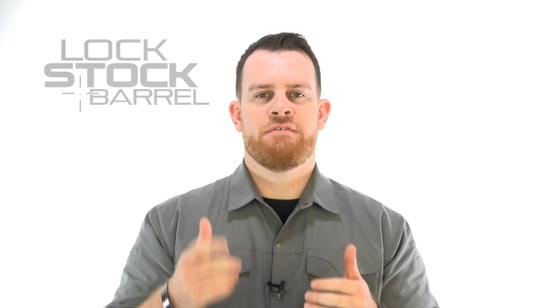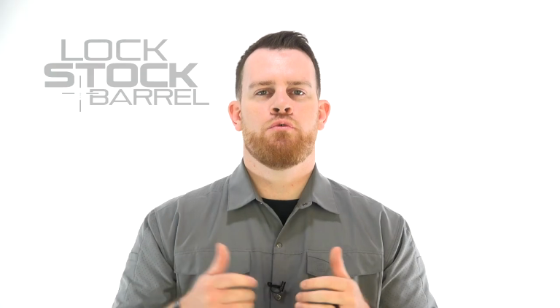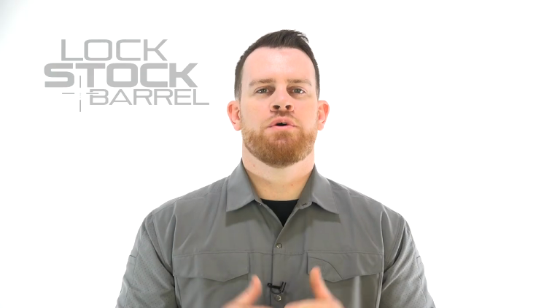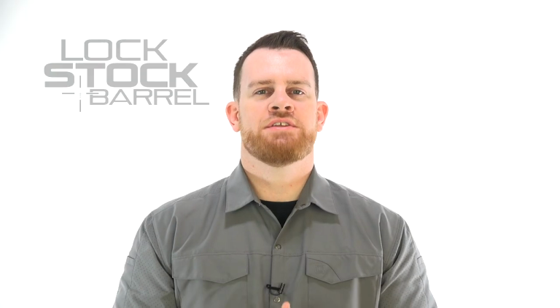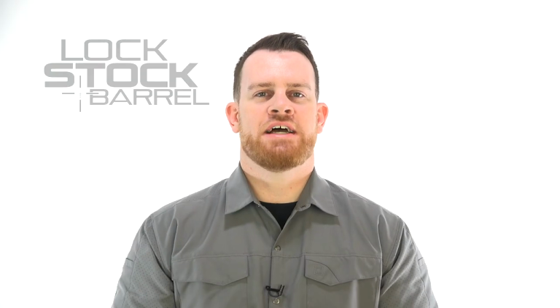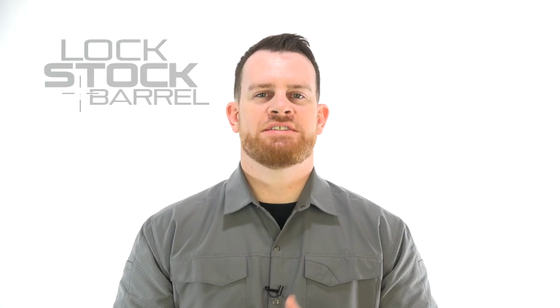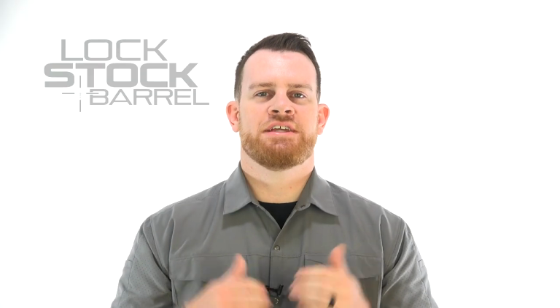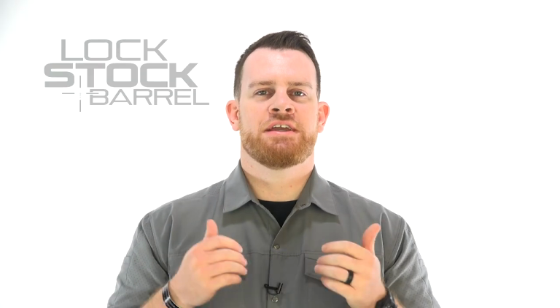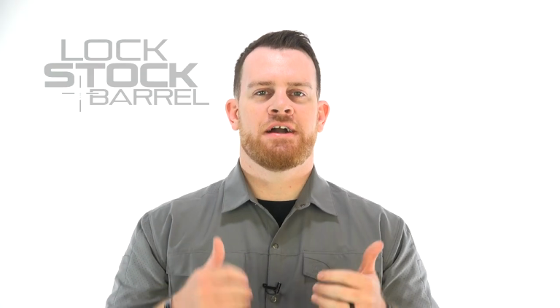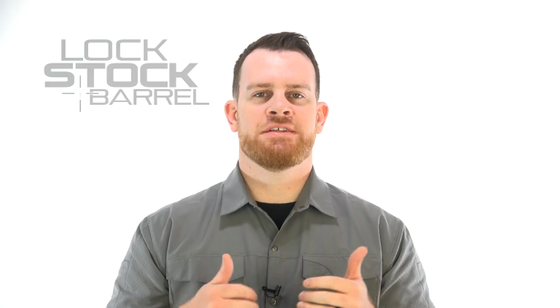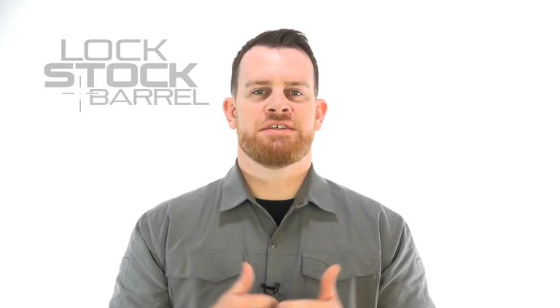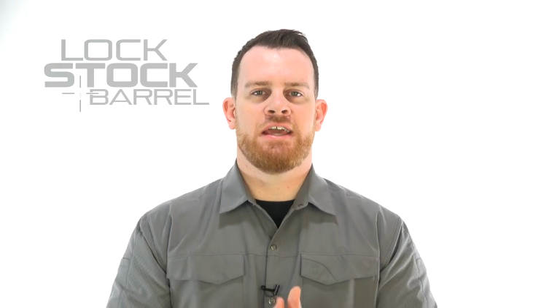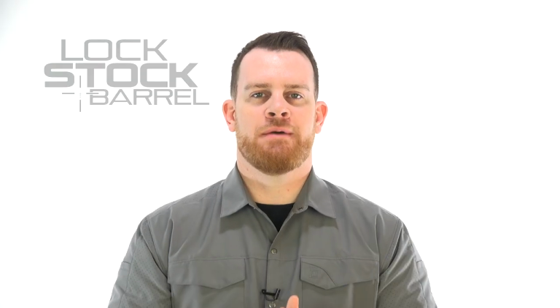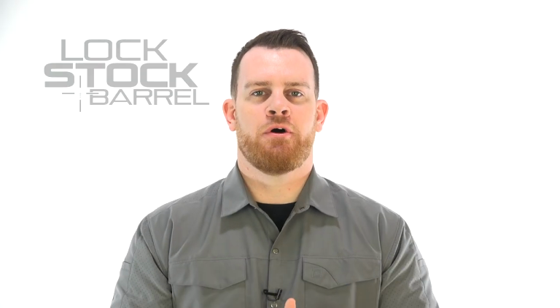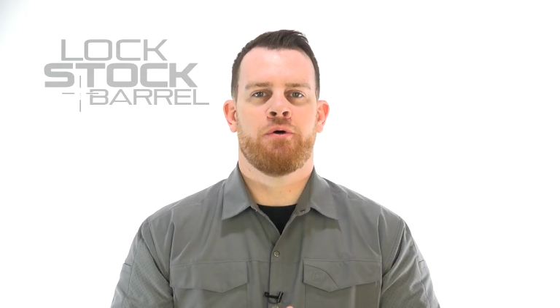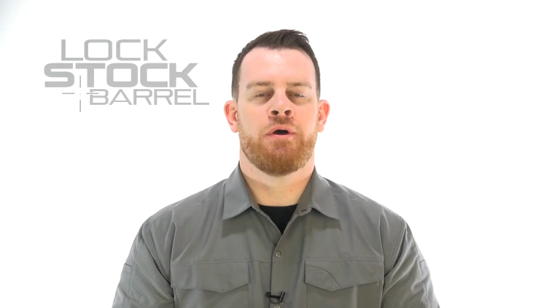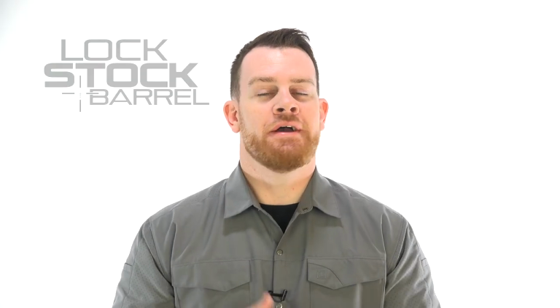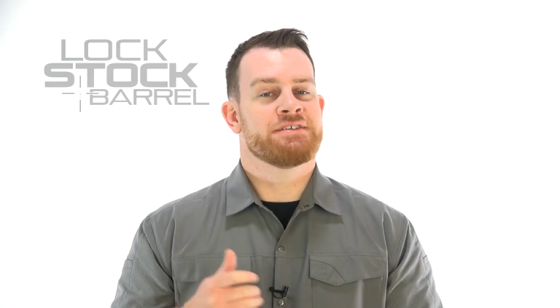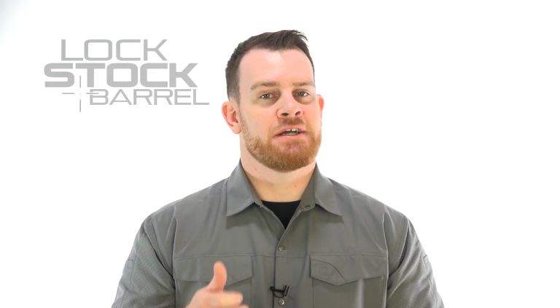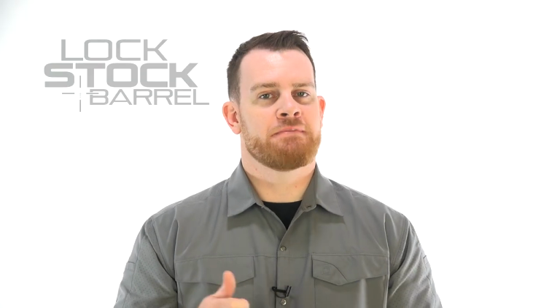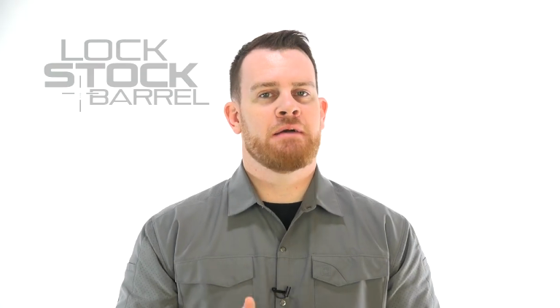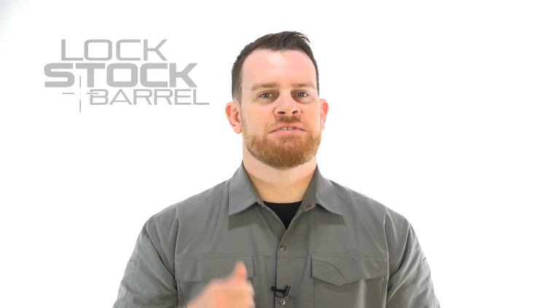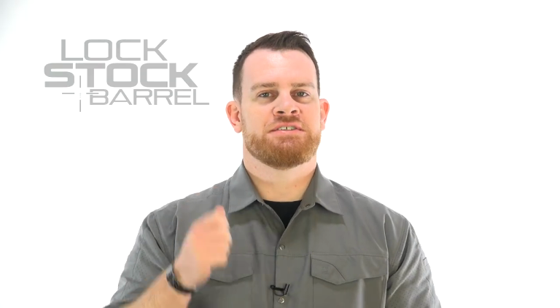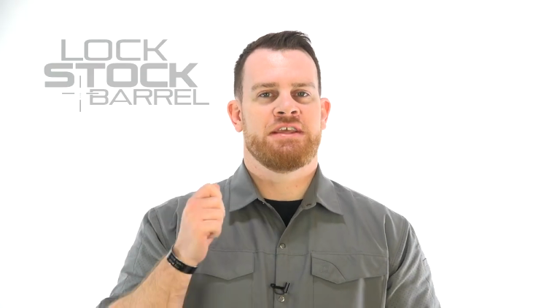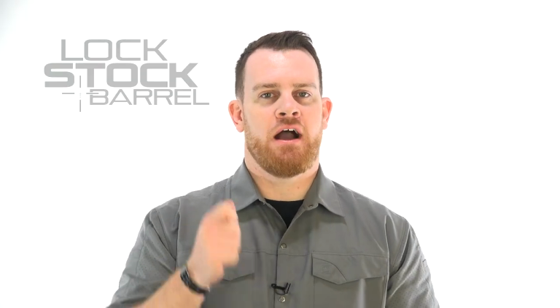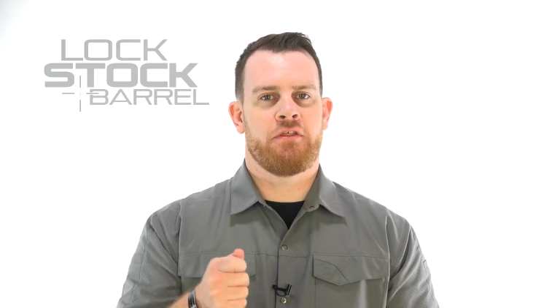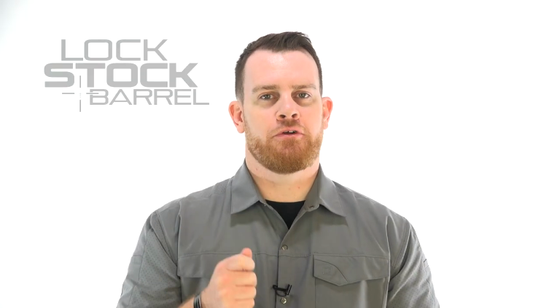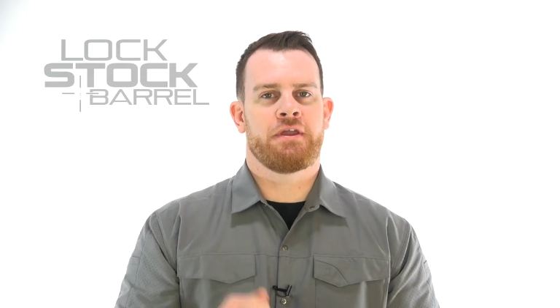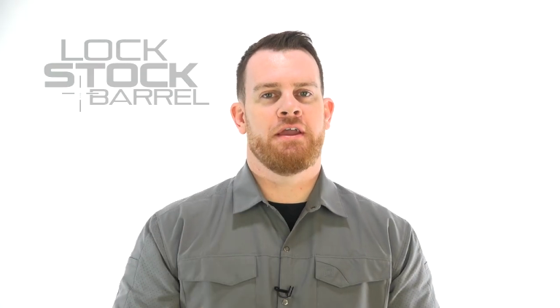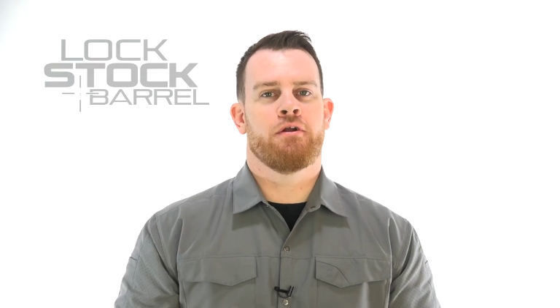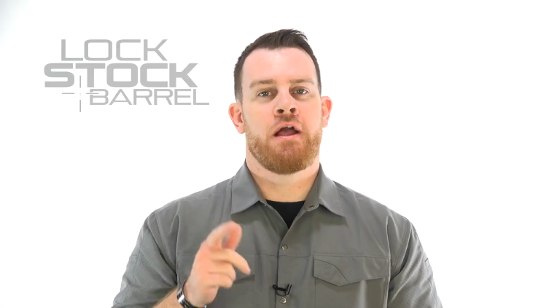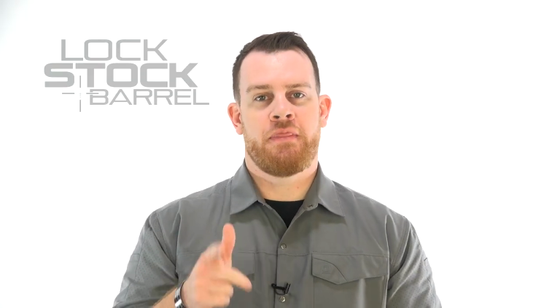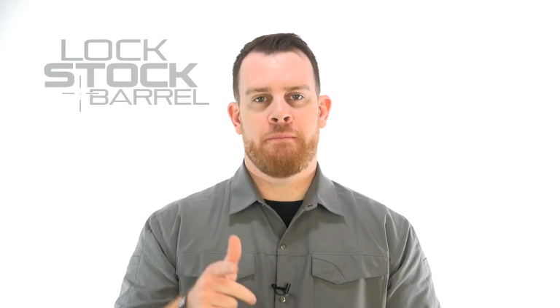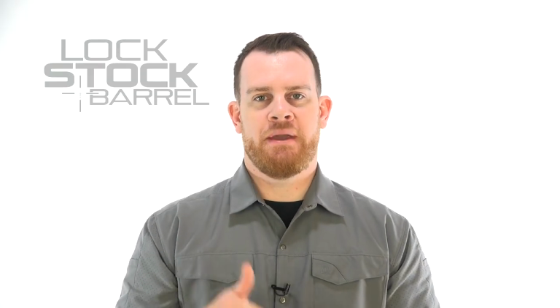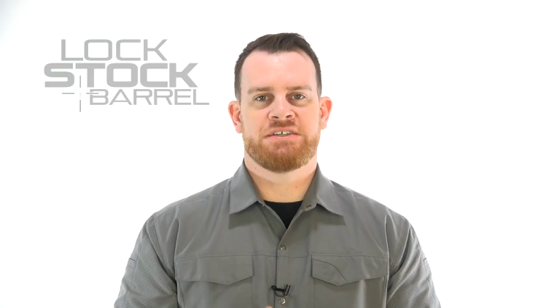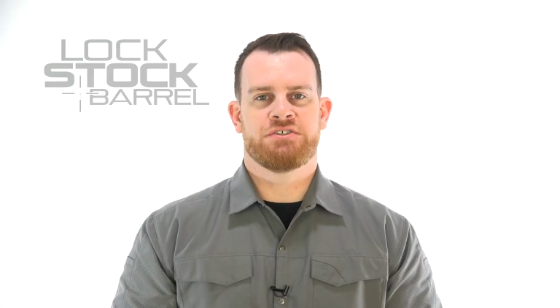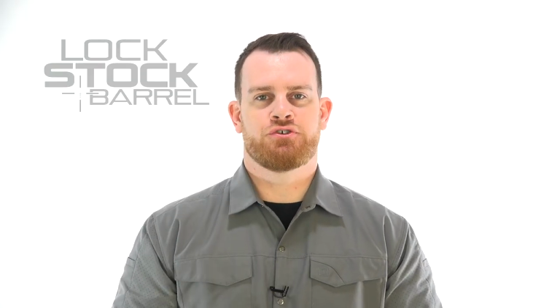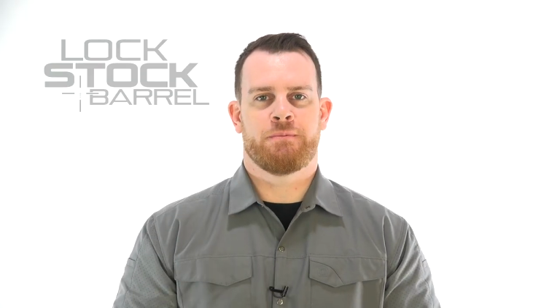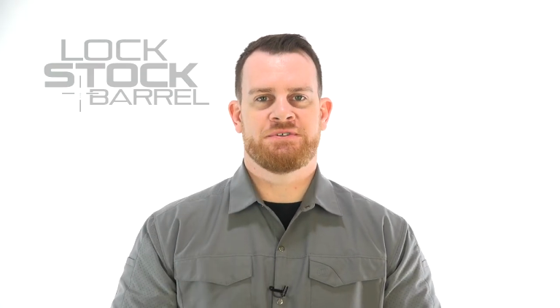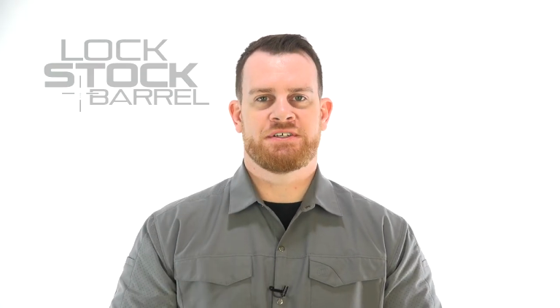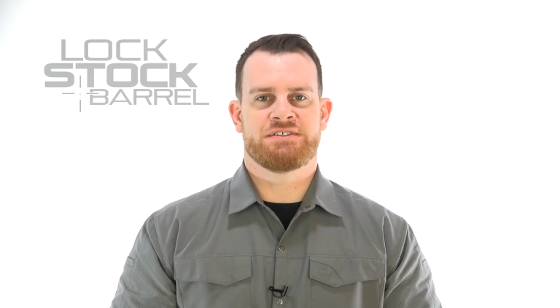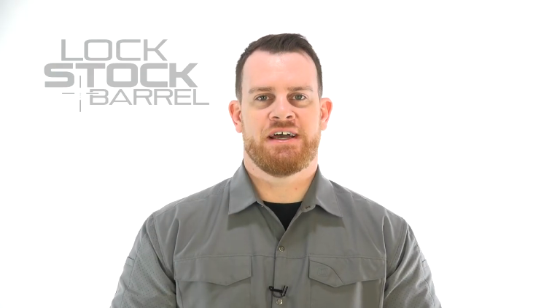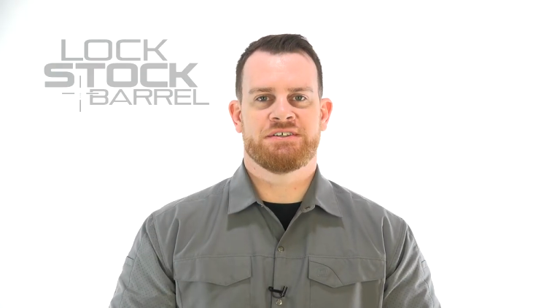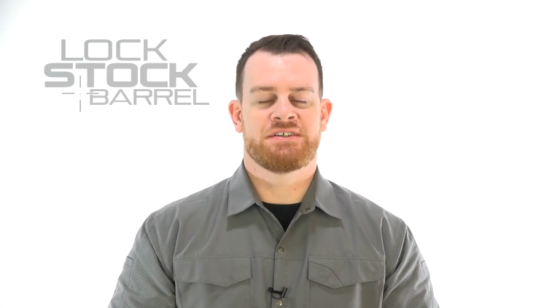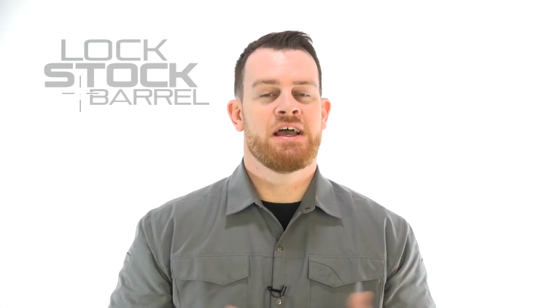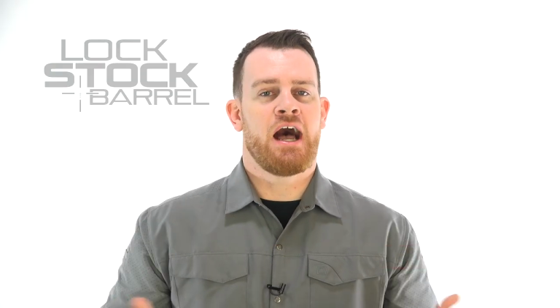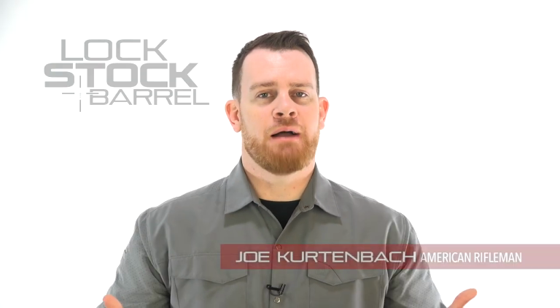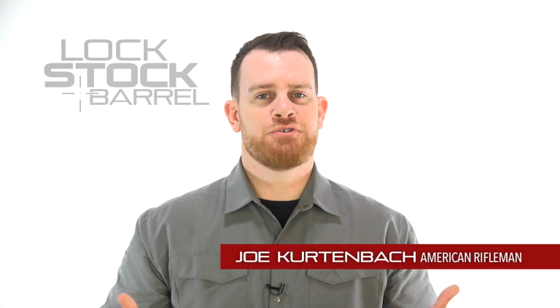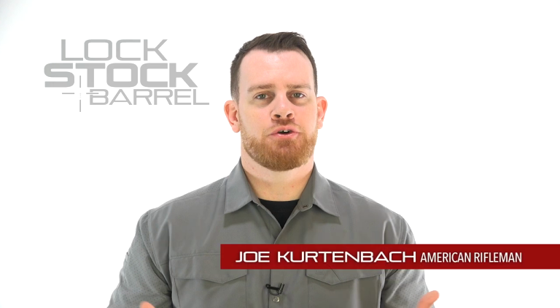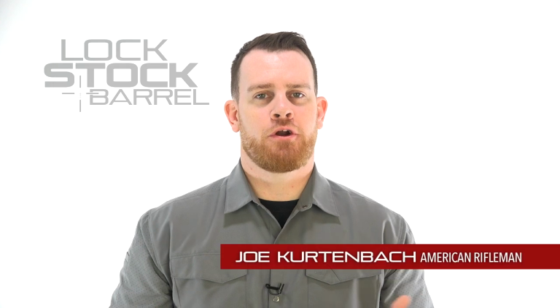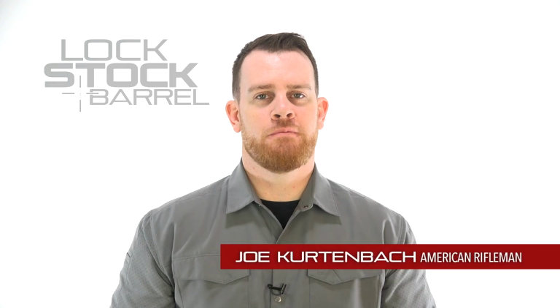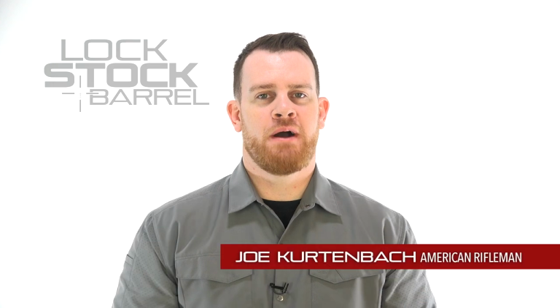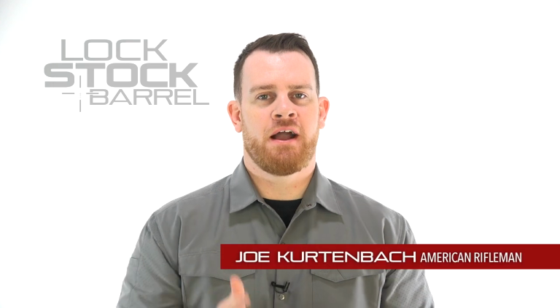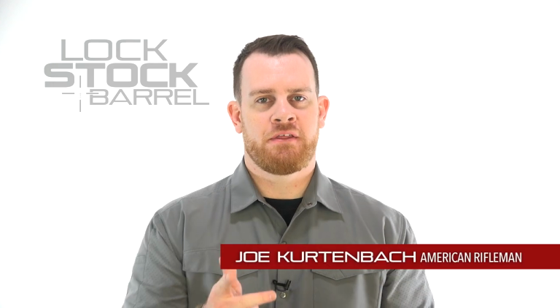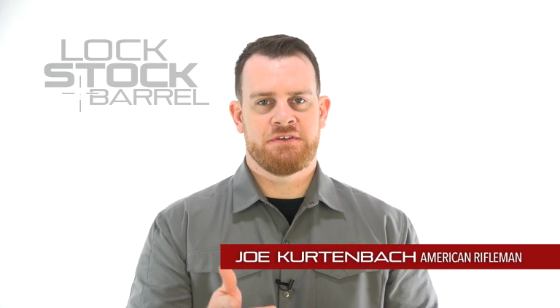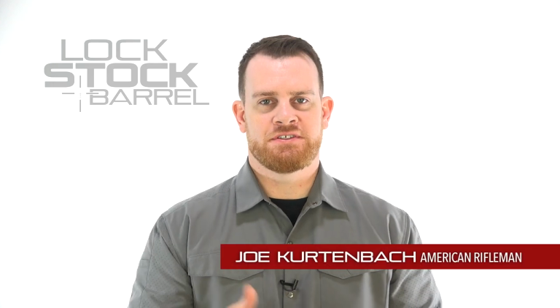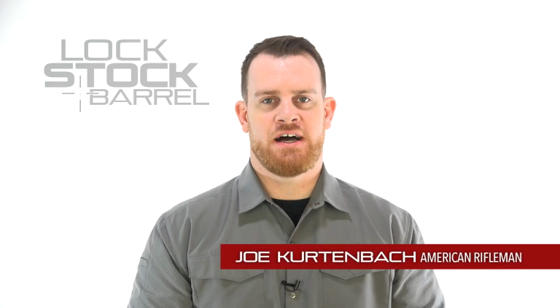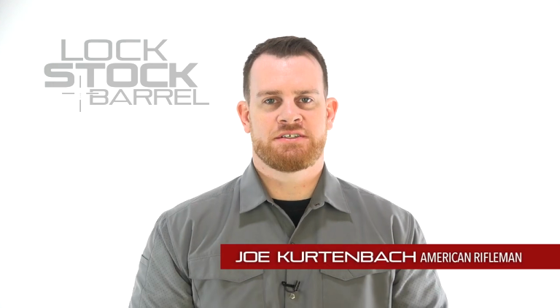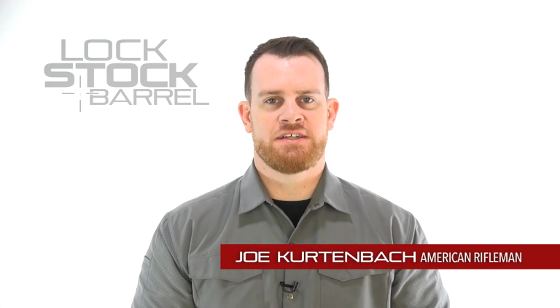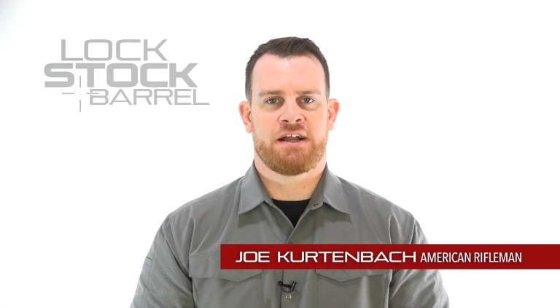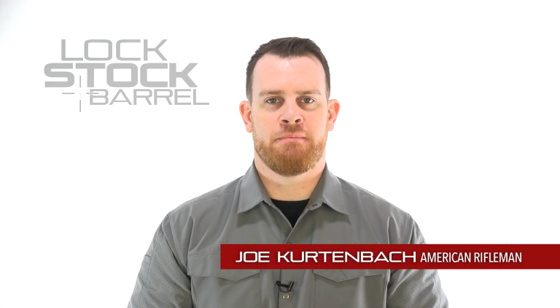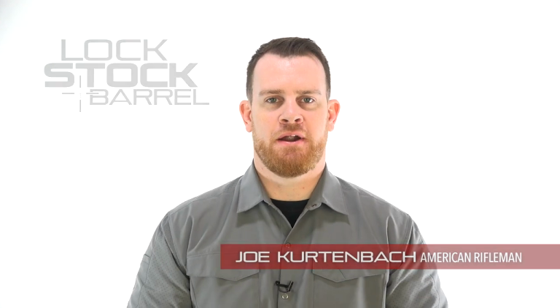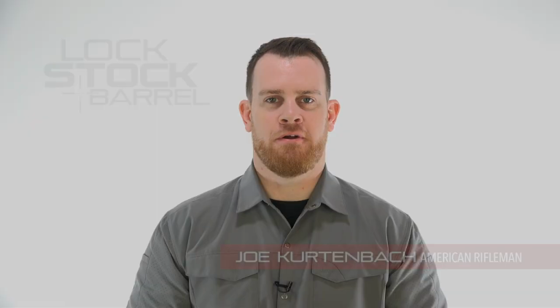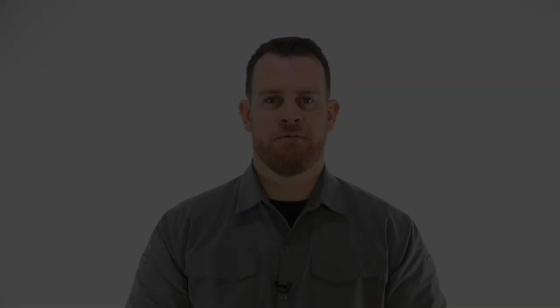Even when testing guns and ammo, sometimes it's the other gear that makes the trip a success. I'm Joe Kurtenbach, and this is Lock, Stock and Barrel.